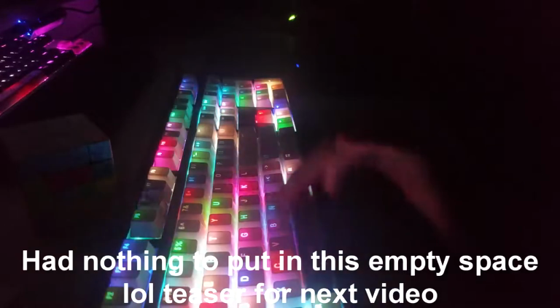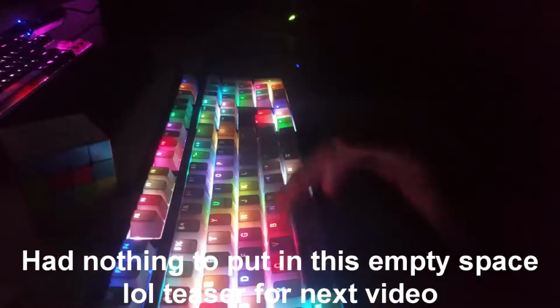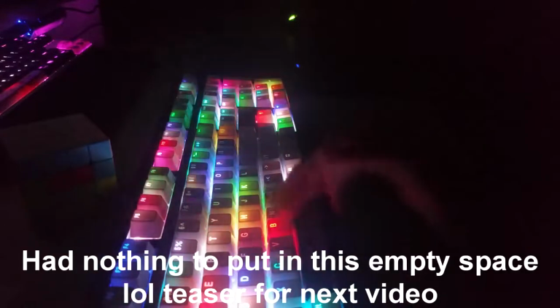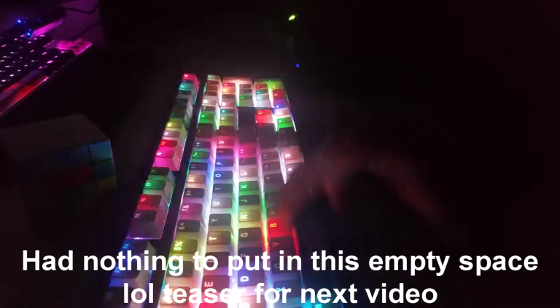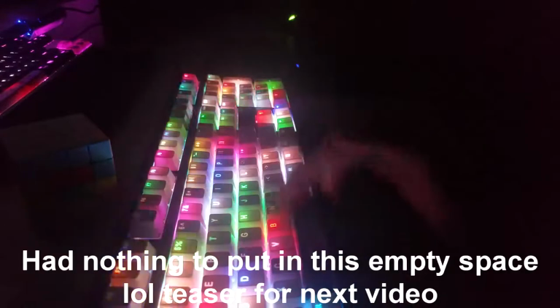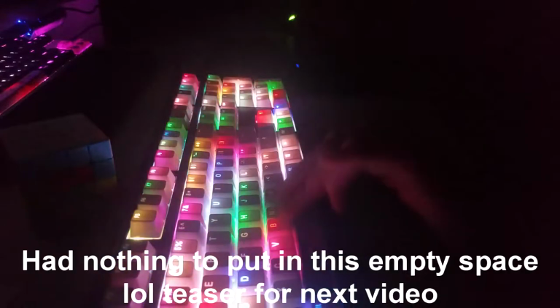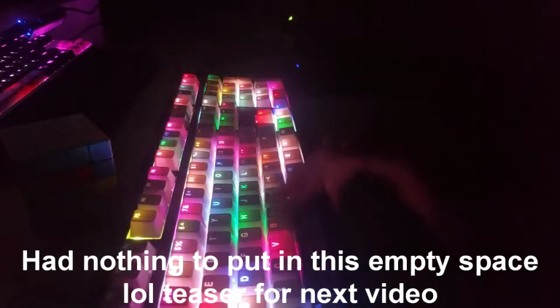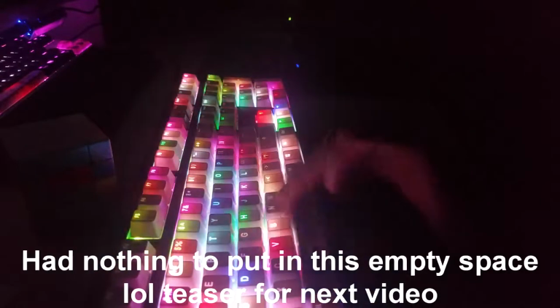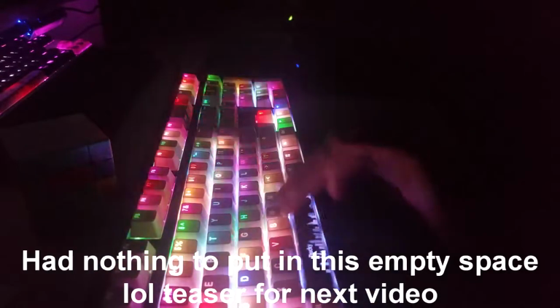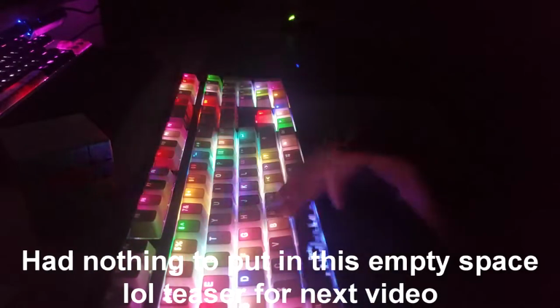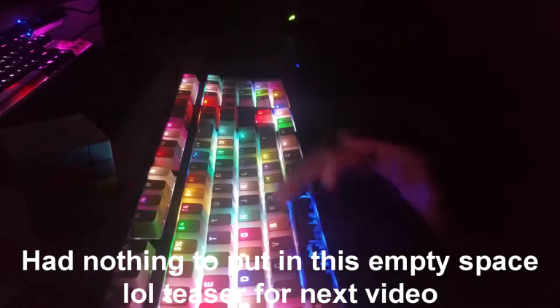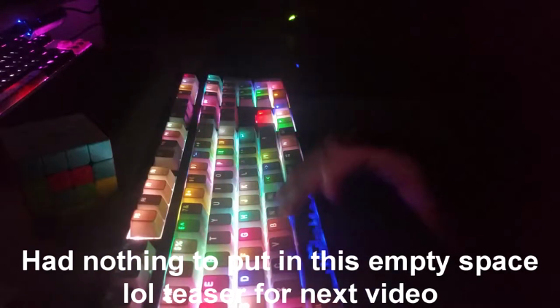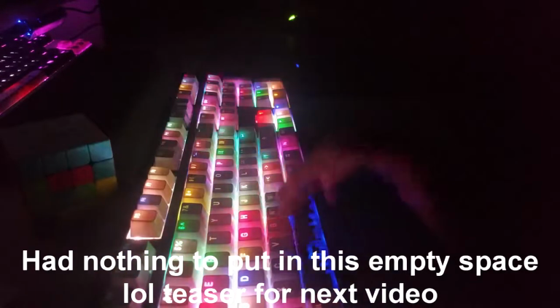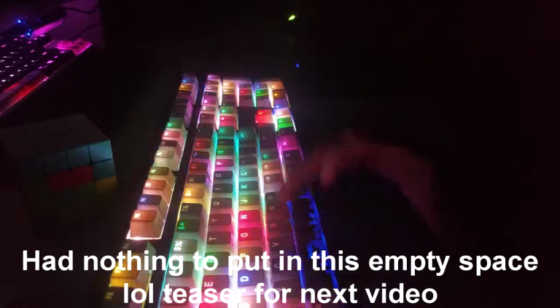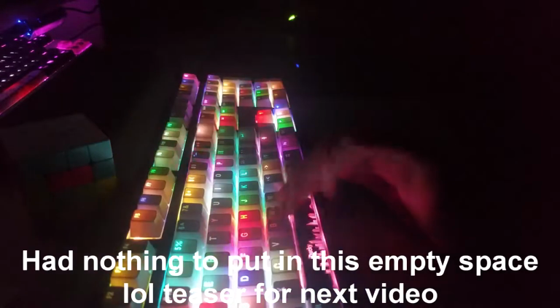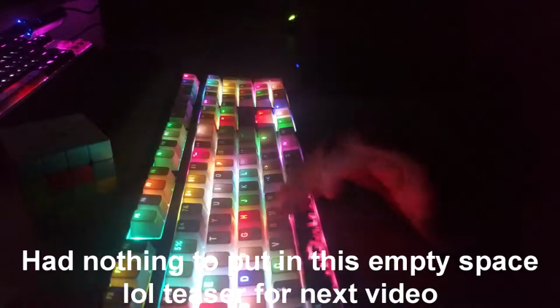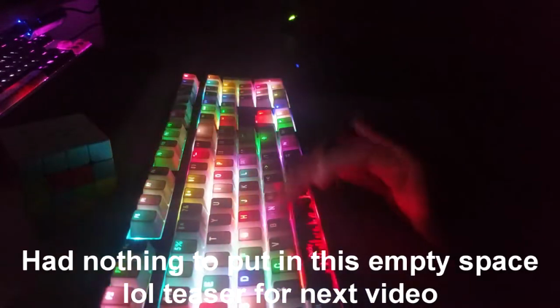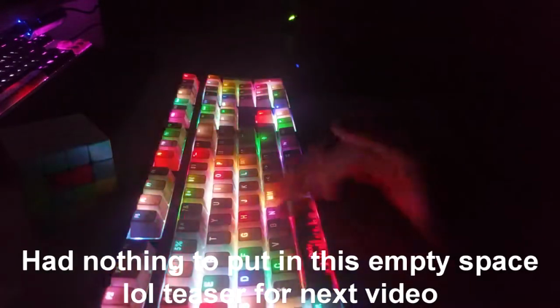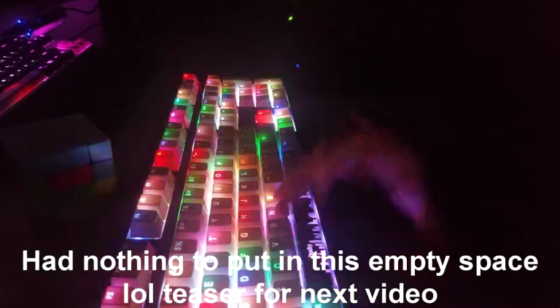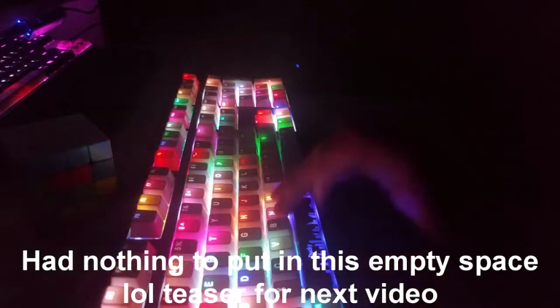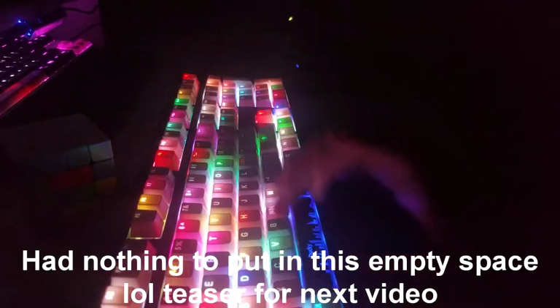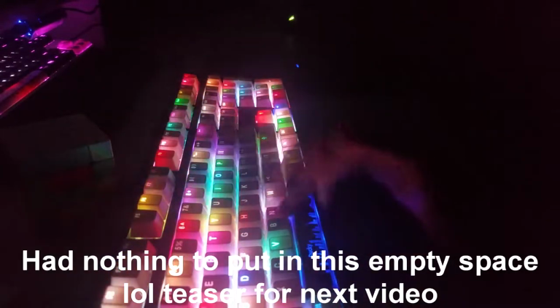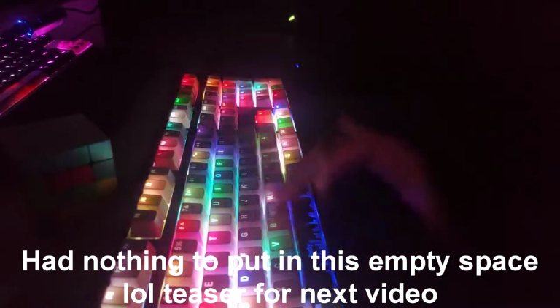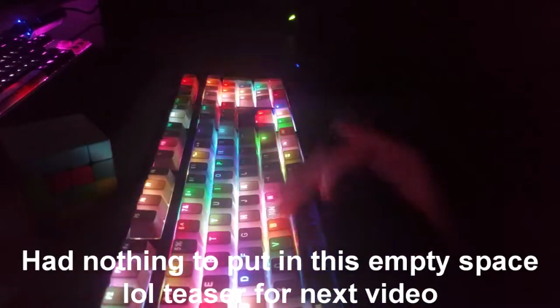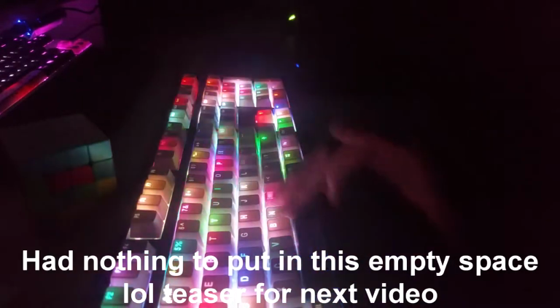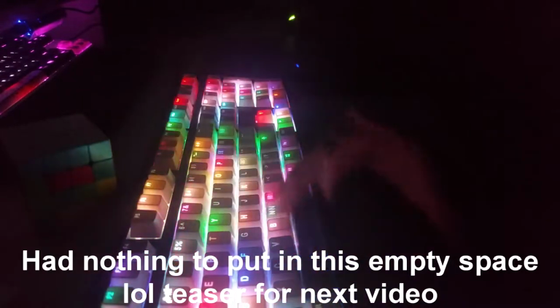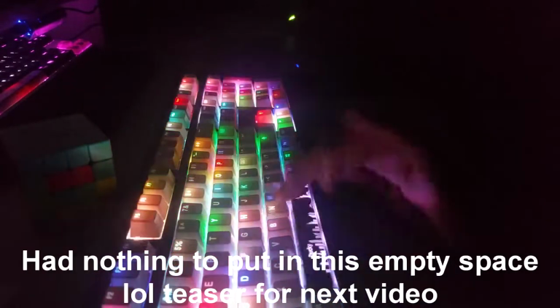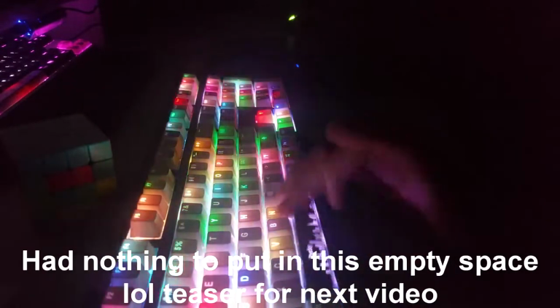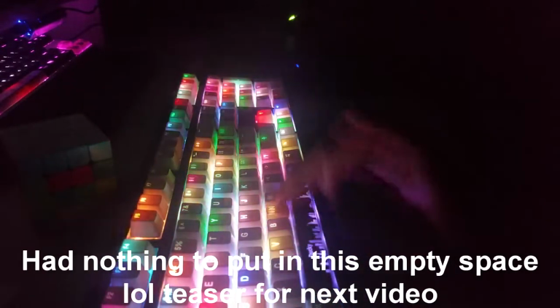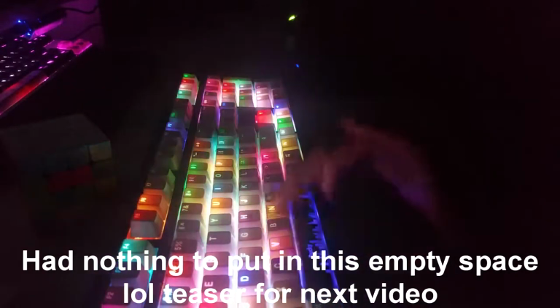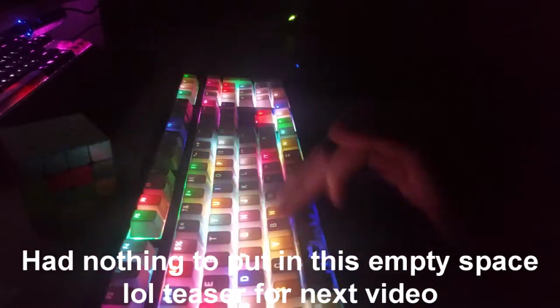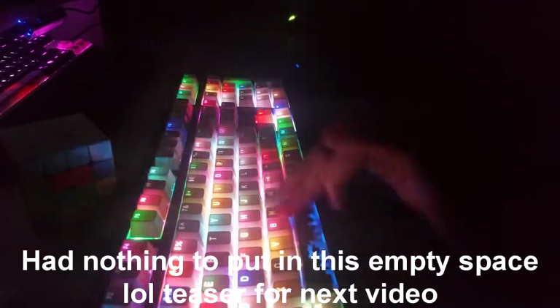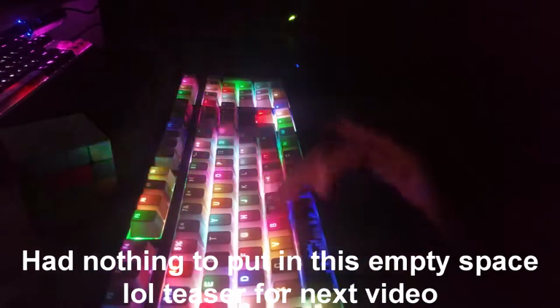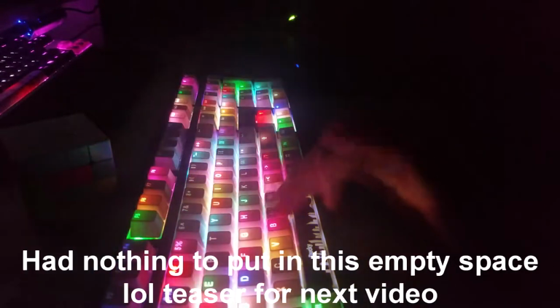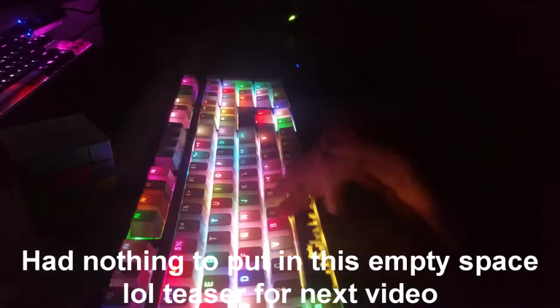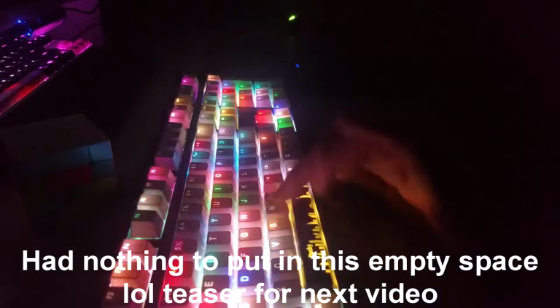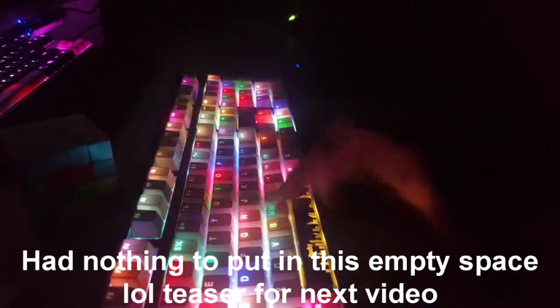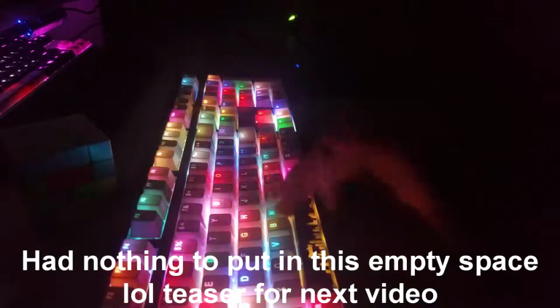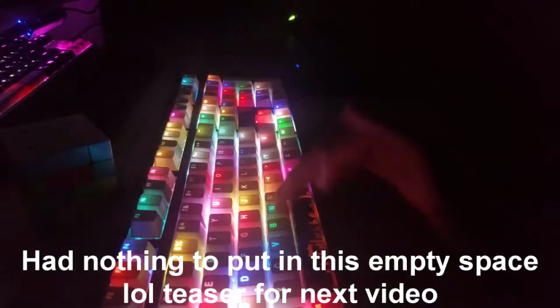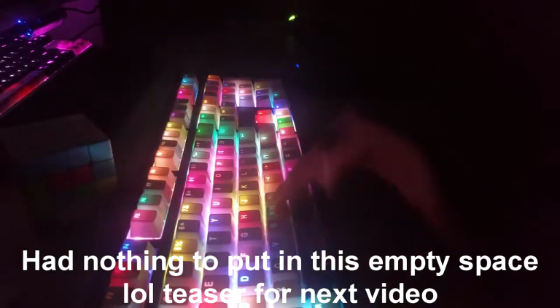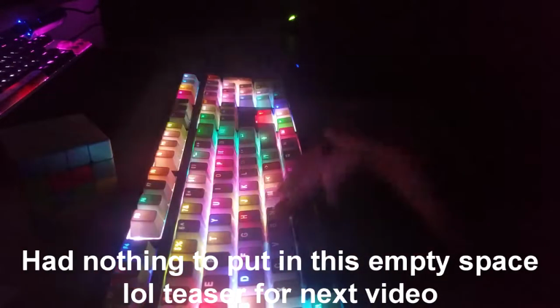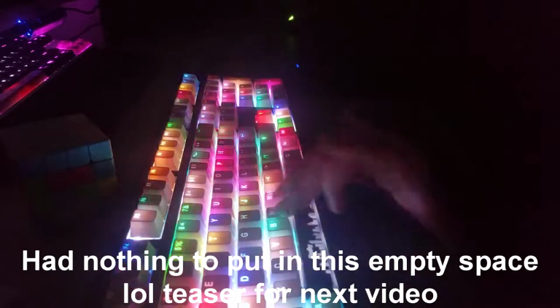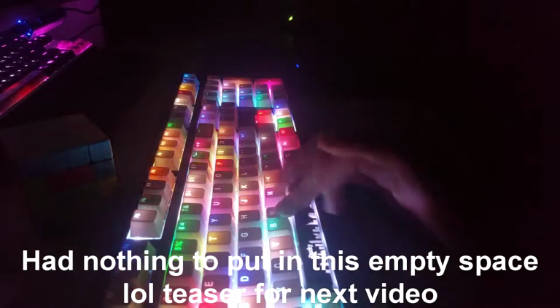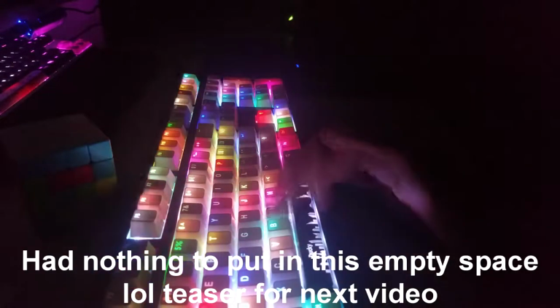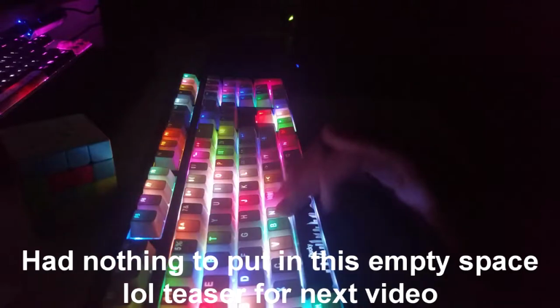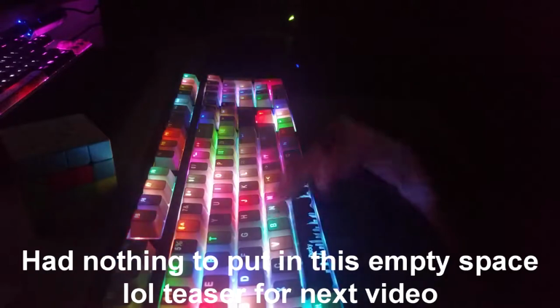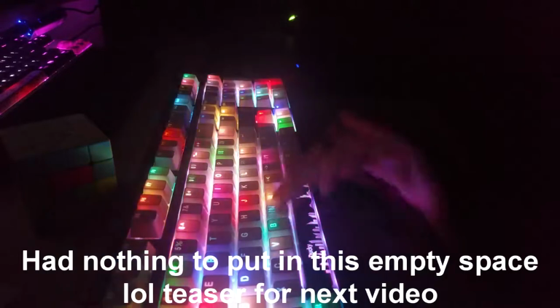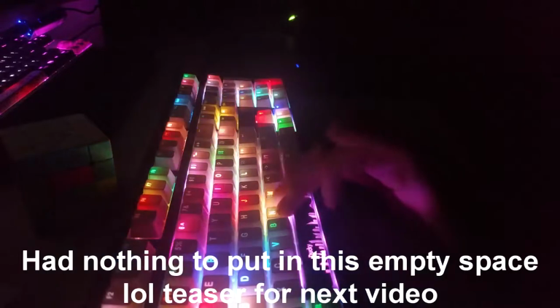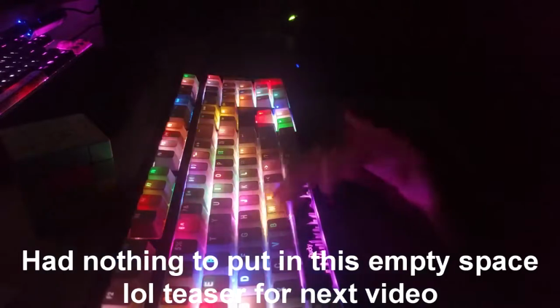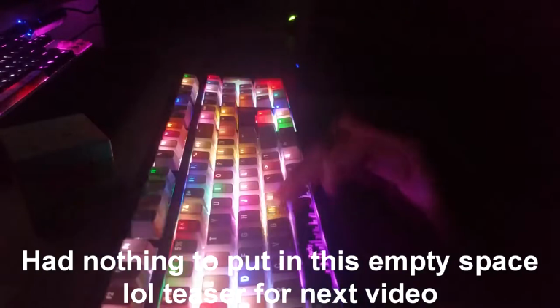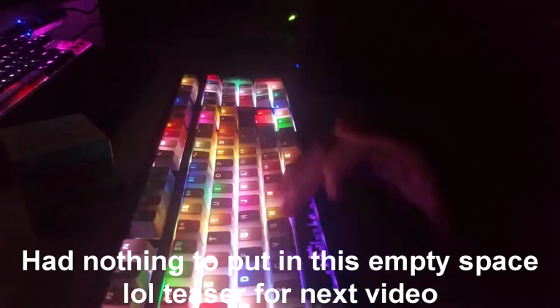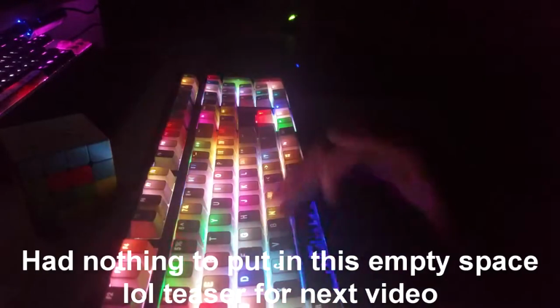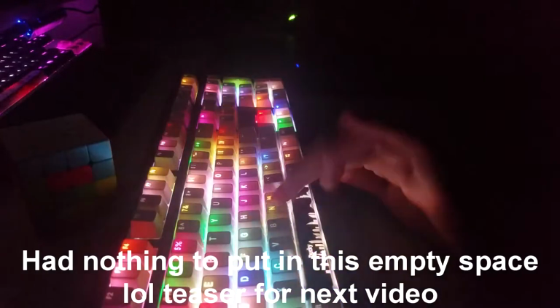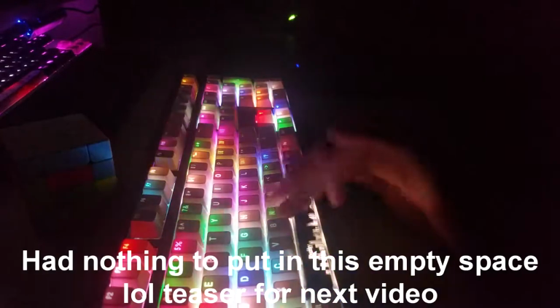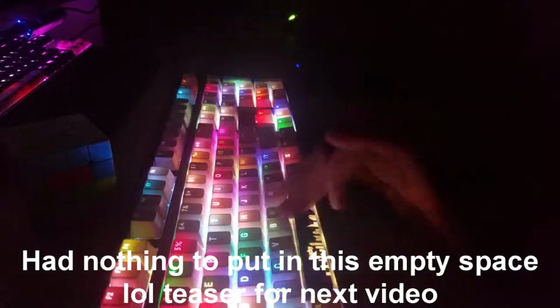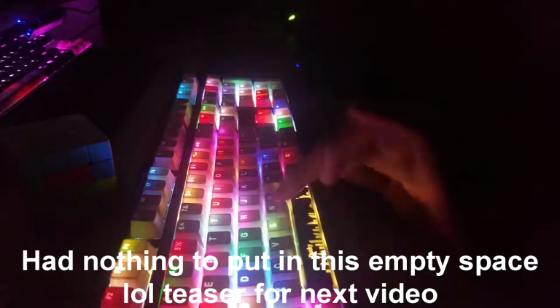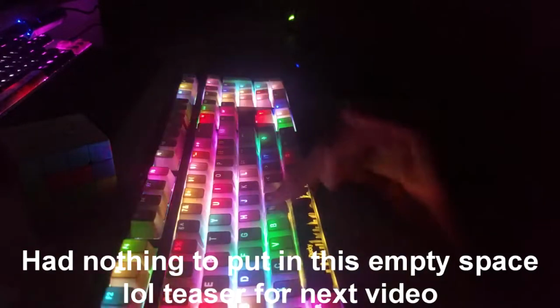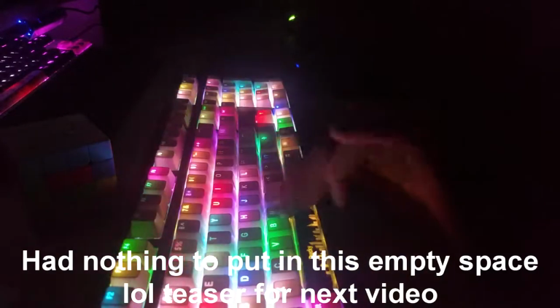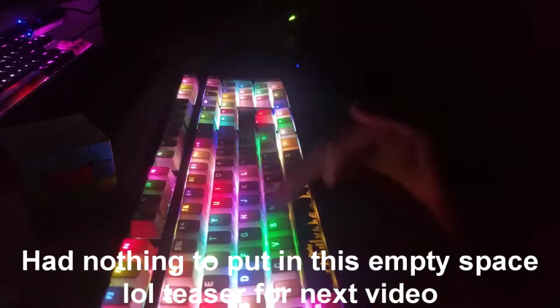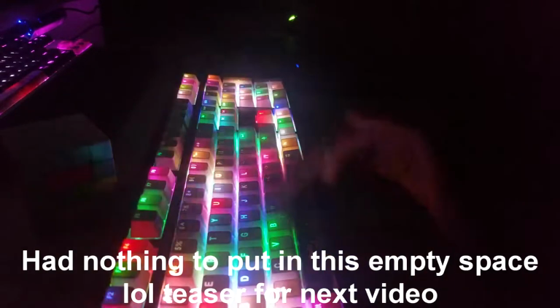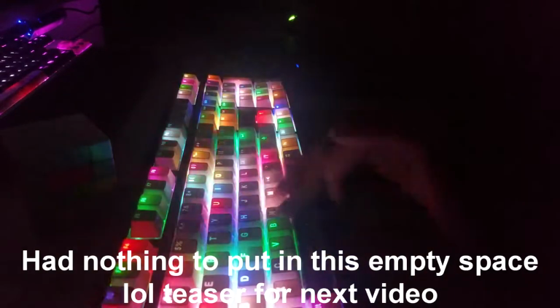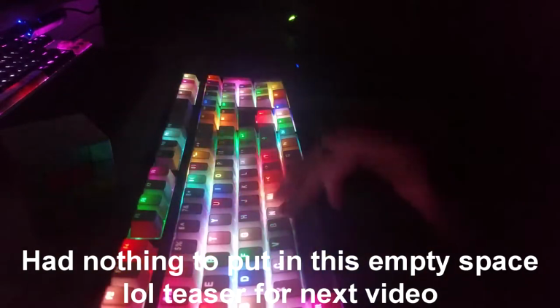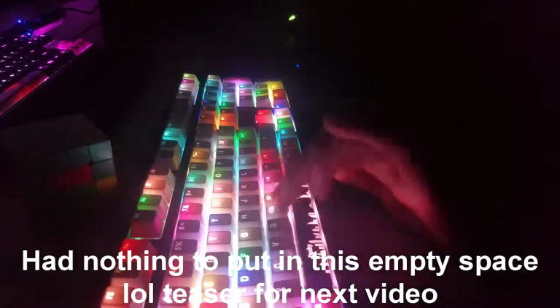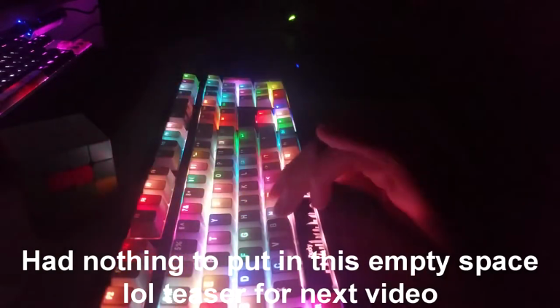We can see that foam affects the tone of each key press. Again, I am a very heavy typer, so the sounds have changed drastically.